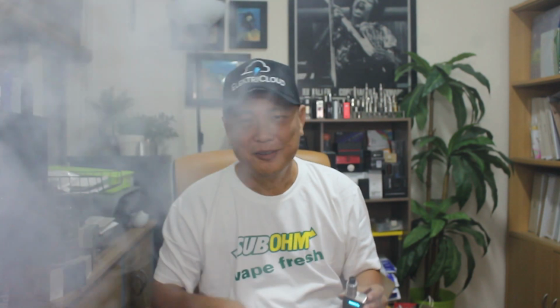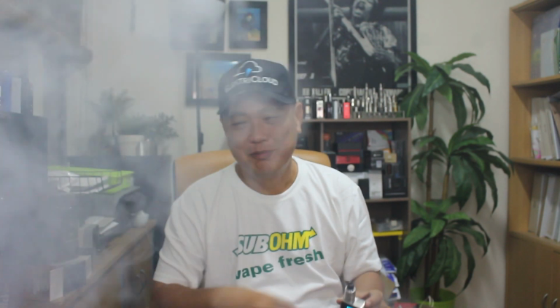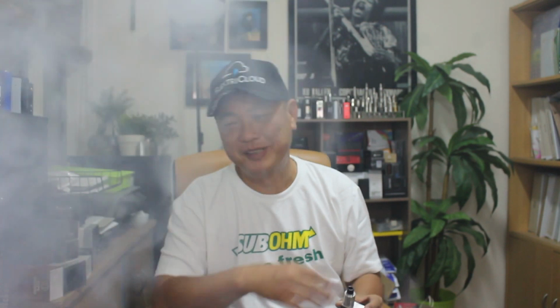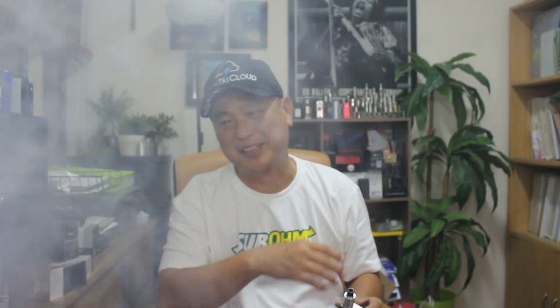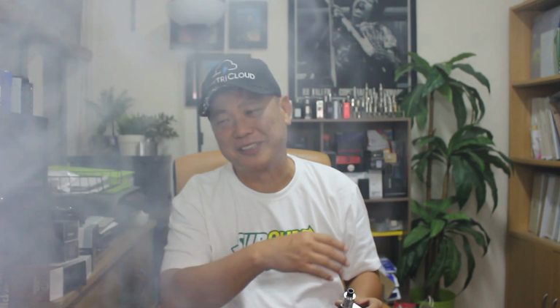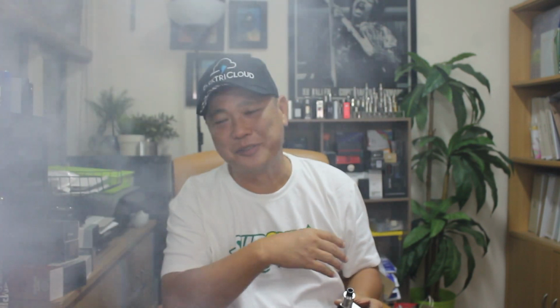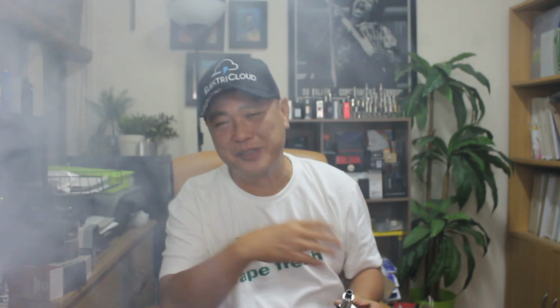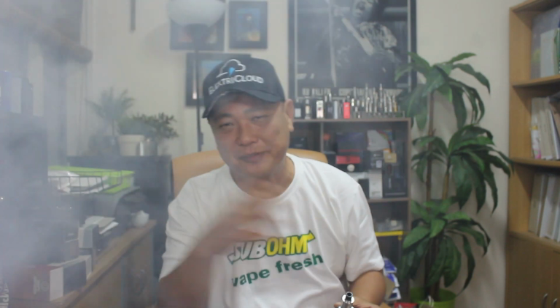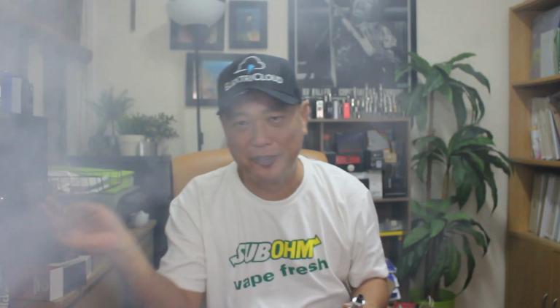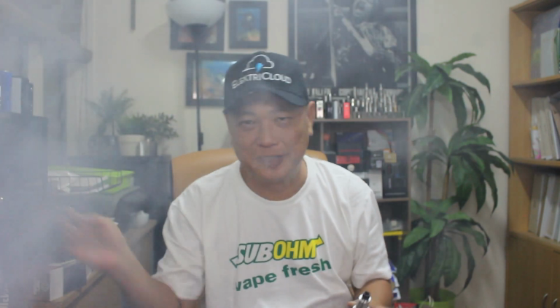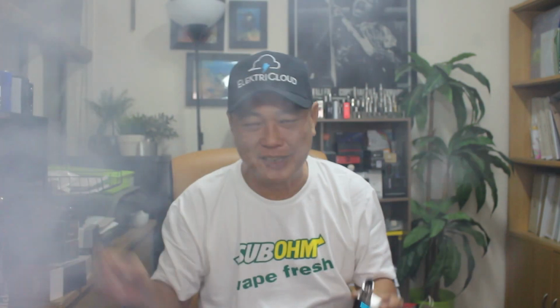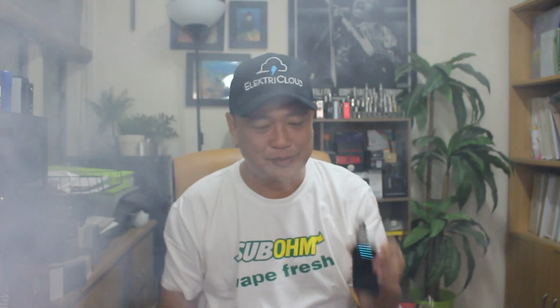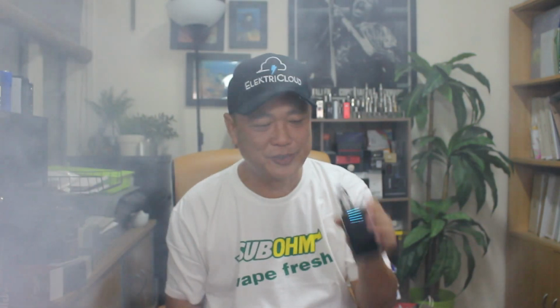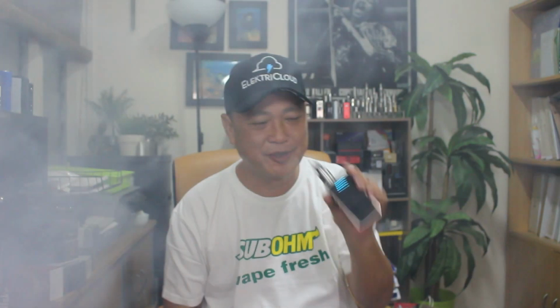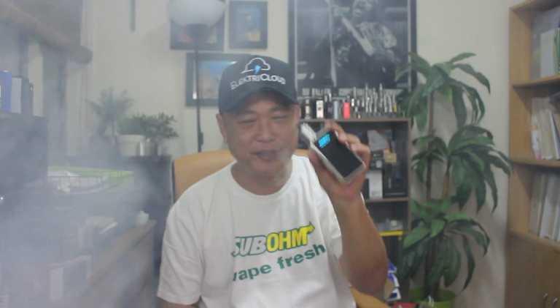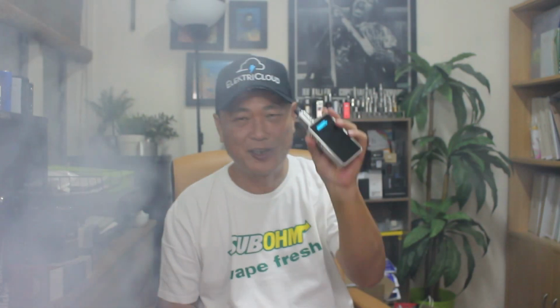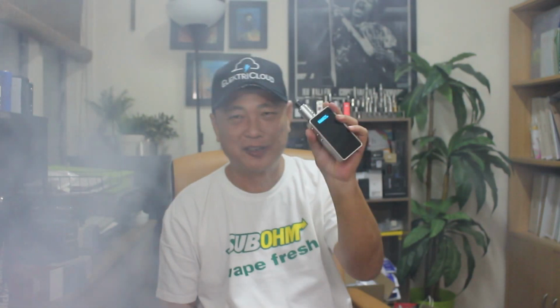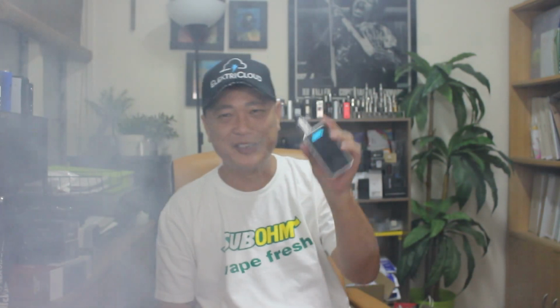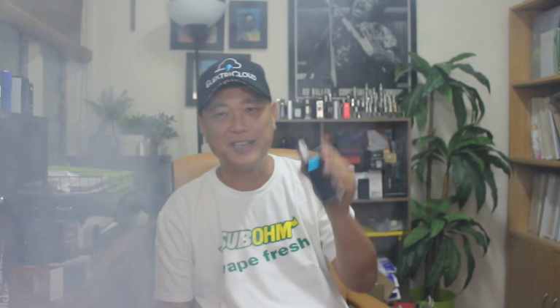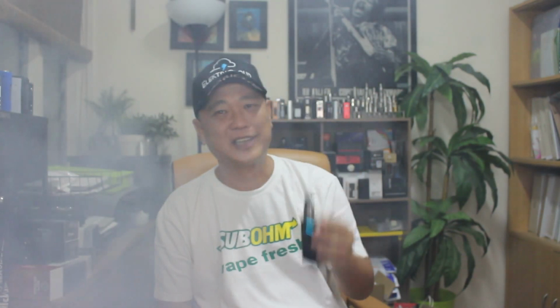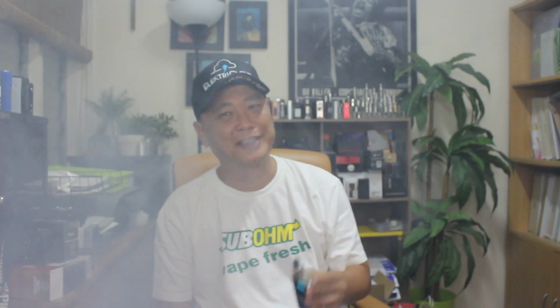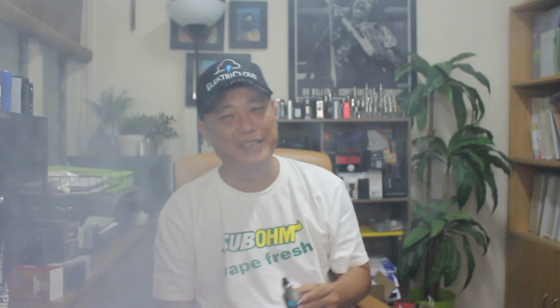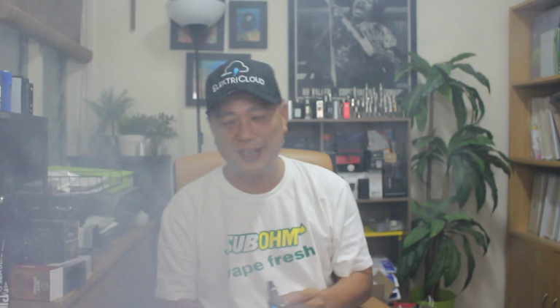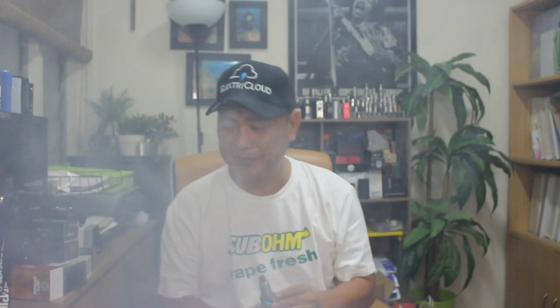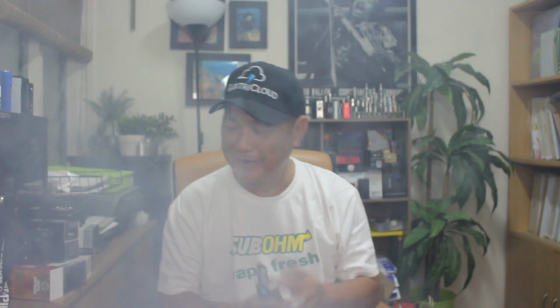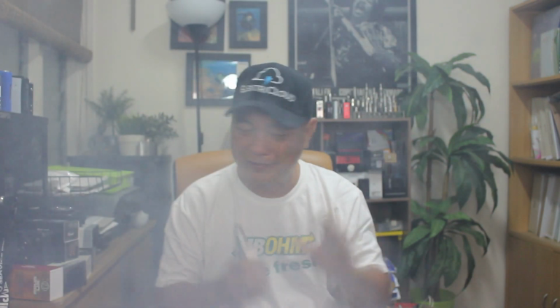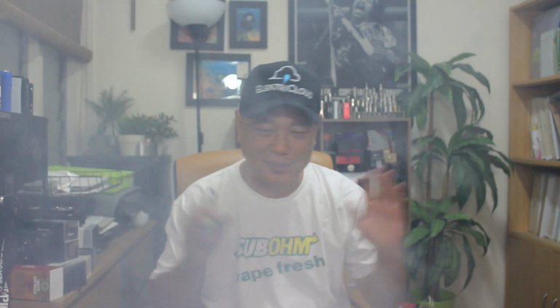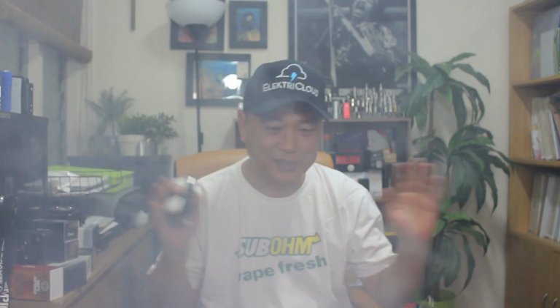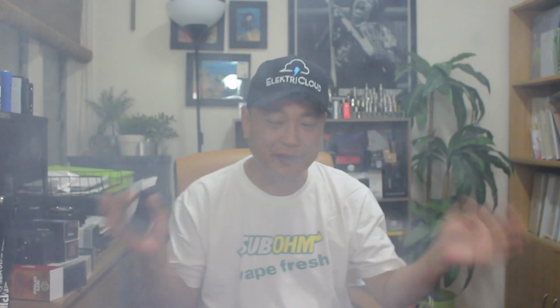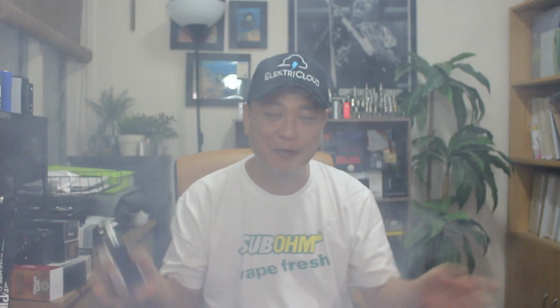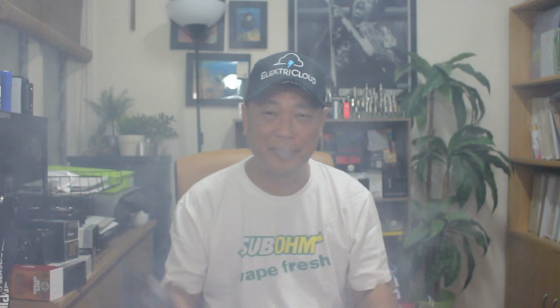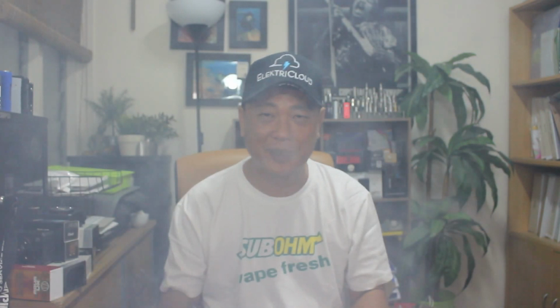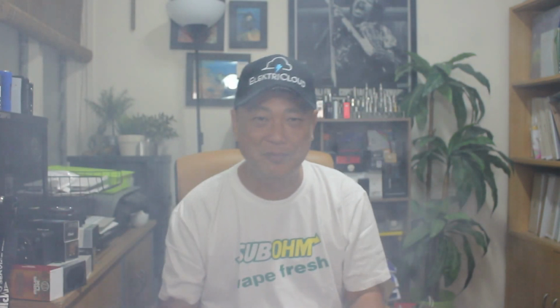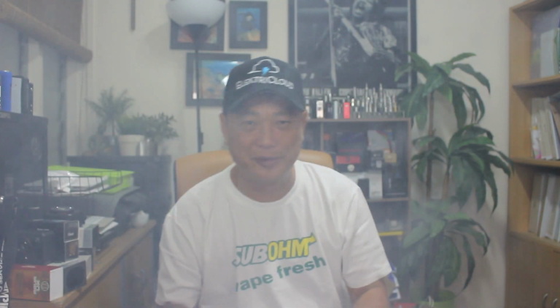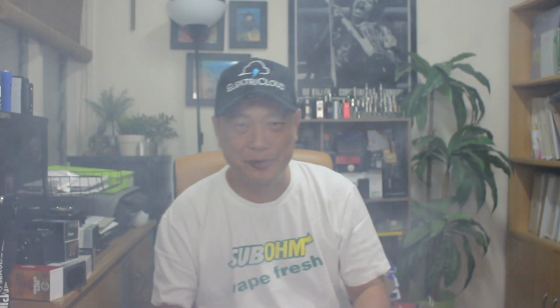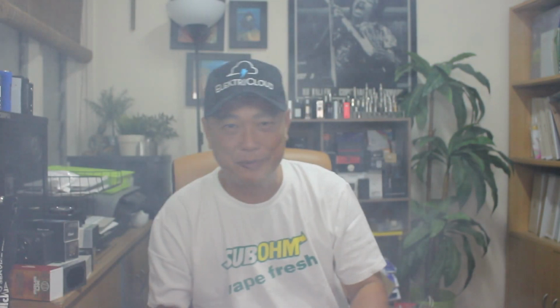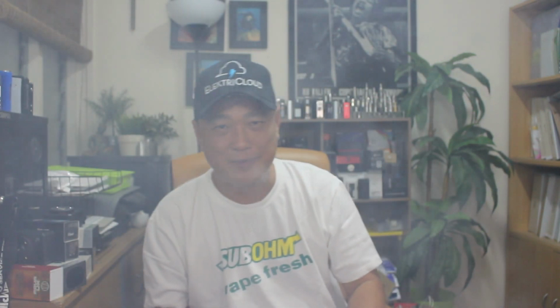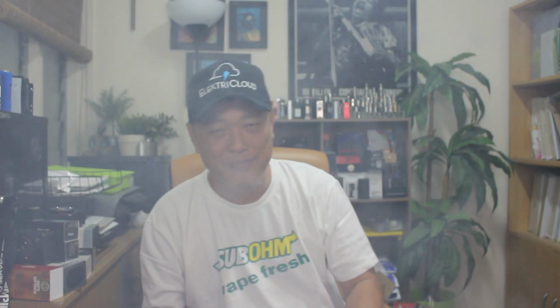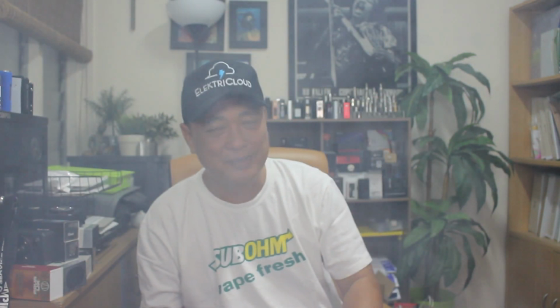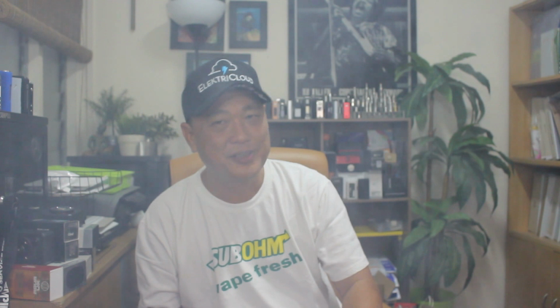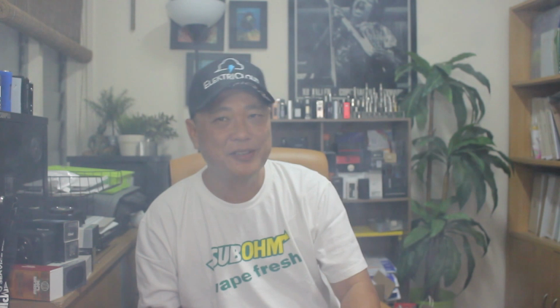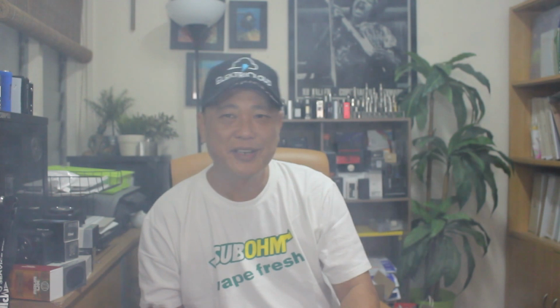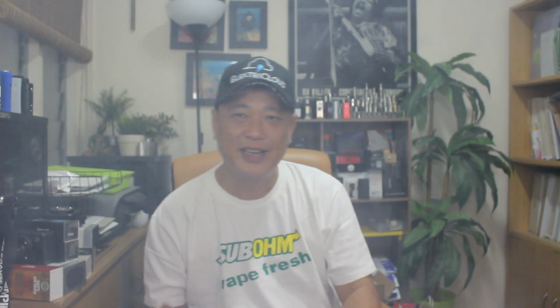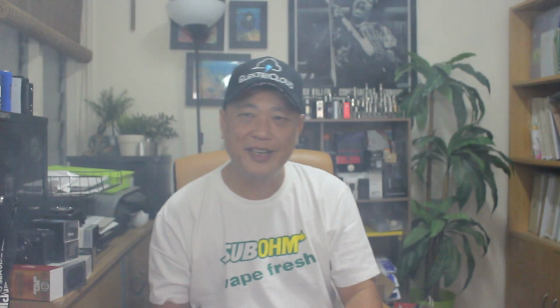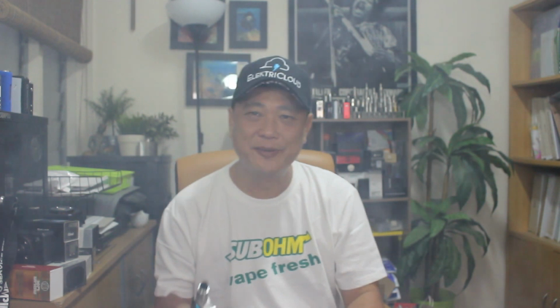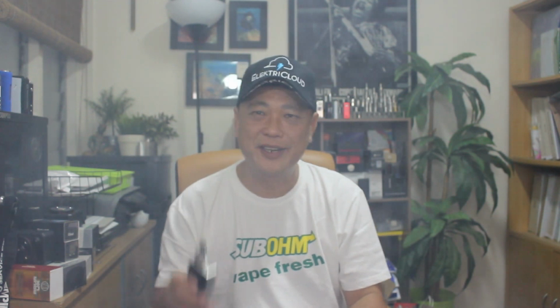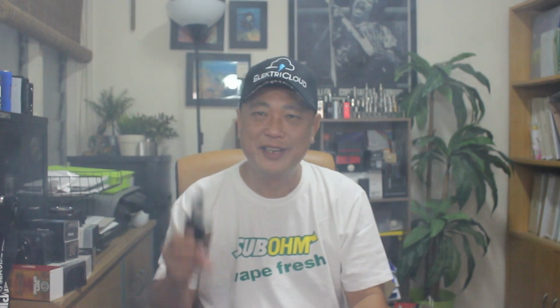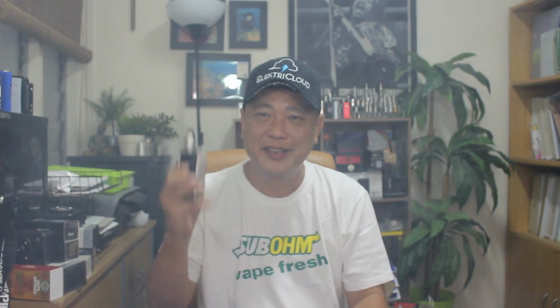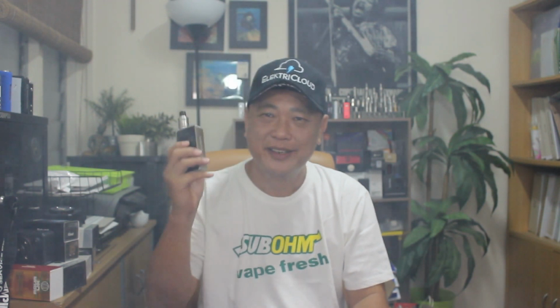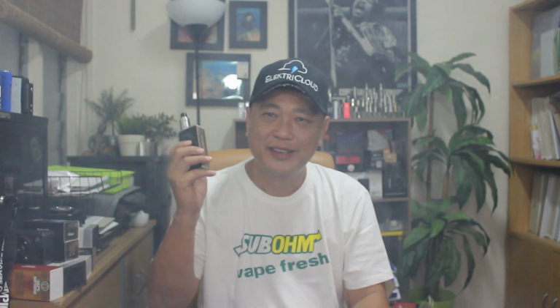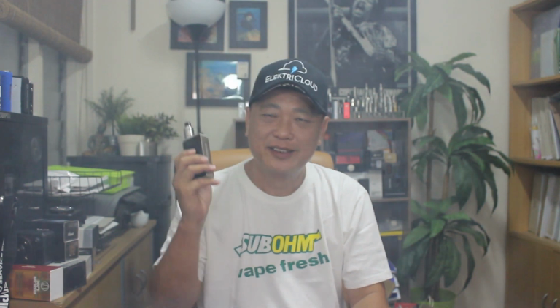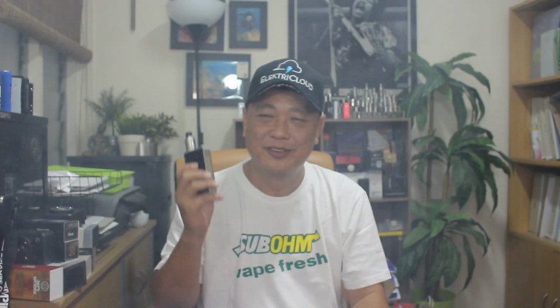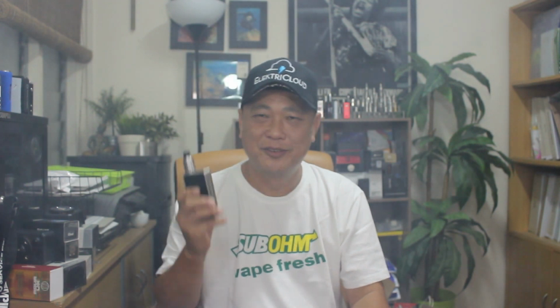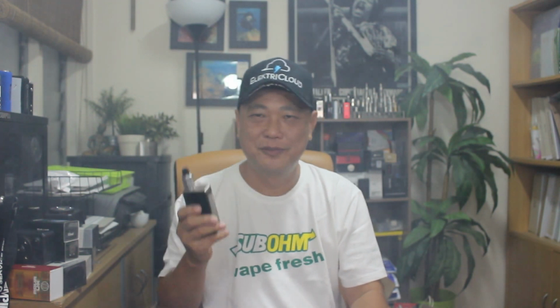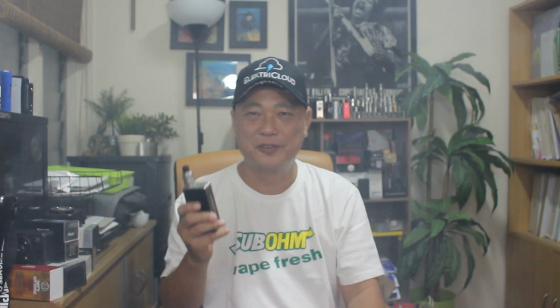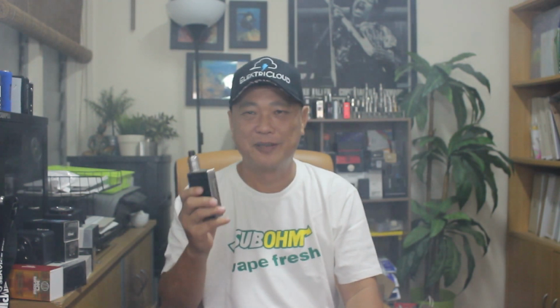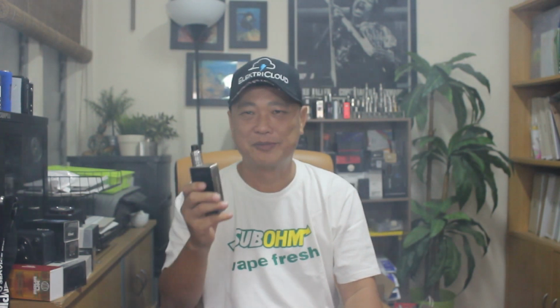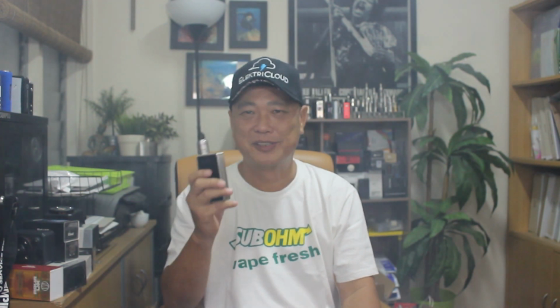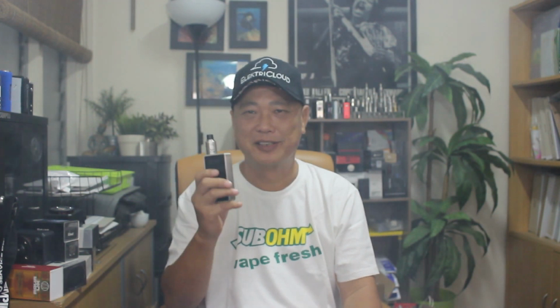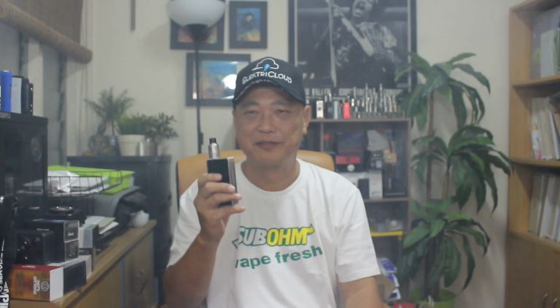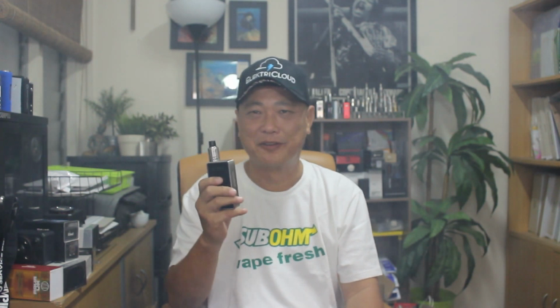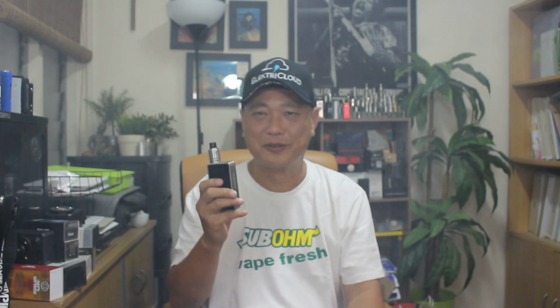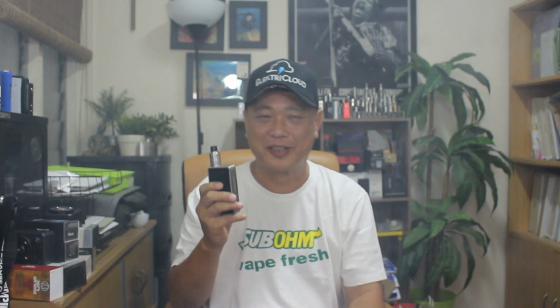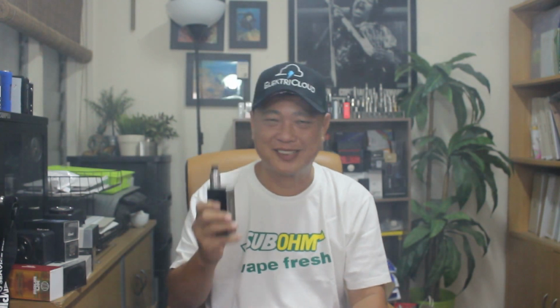Please excuse the fog, guys. When you have an RDA like that, I'm definitely fogging up the room. Anyway, hopefully I'm still in focus.